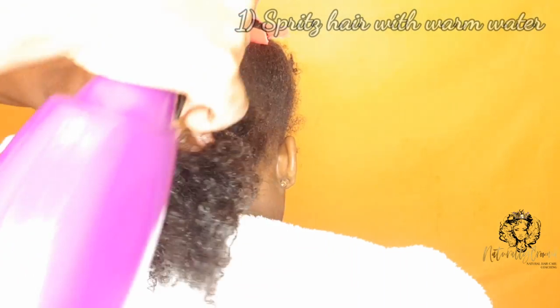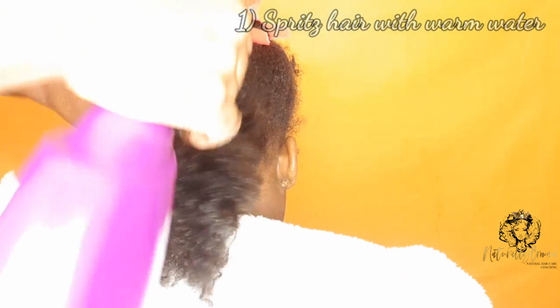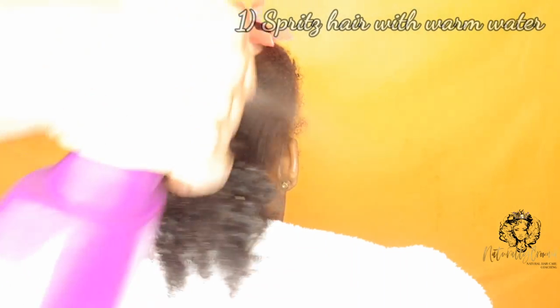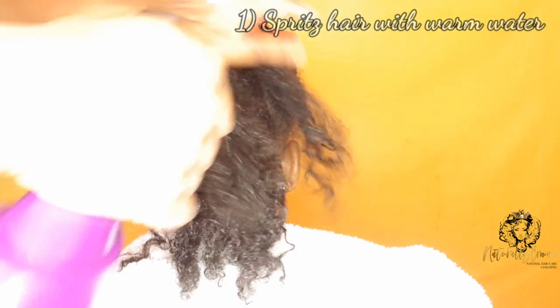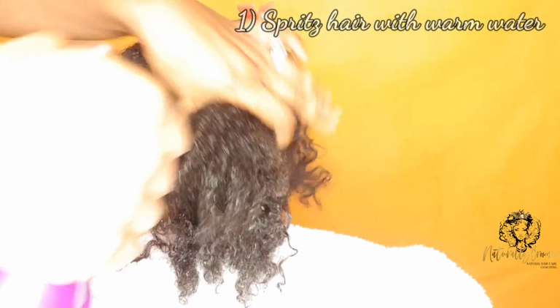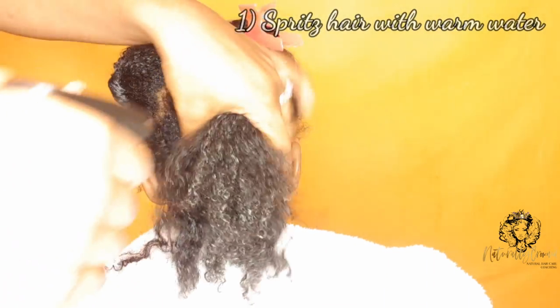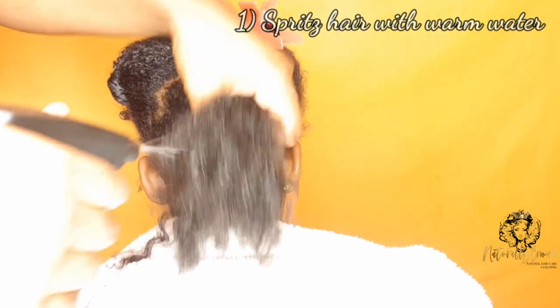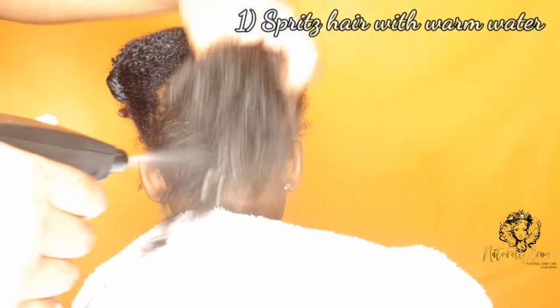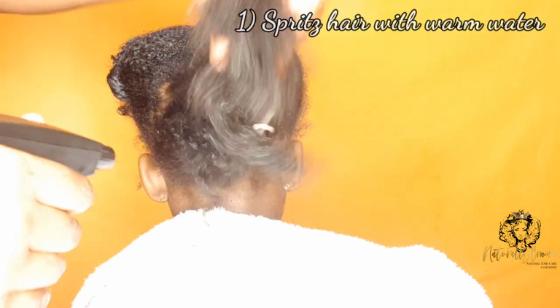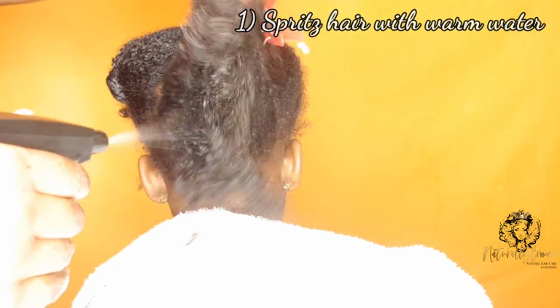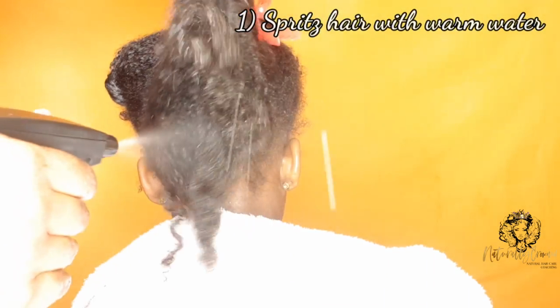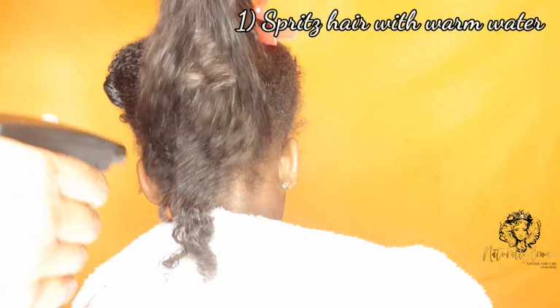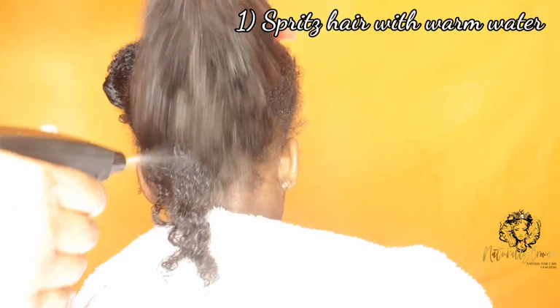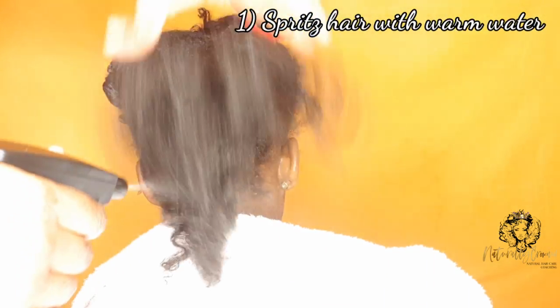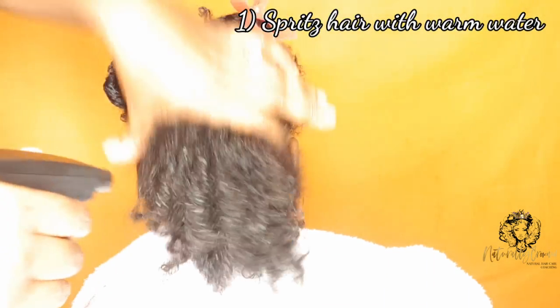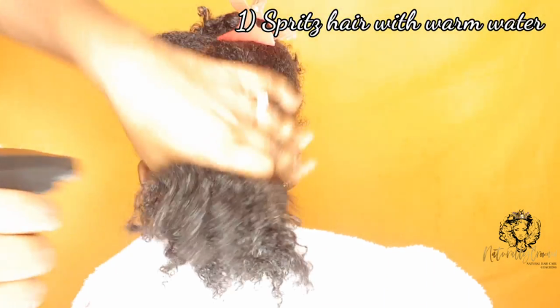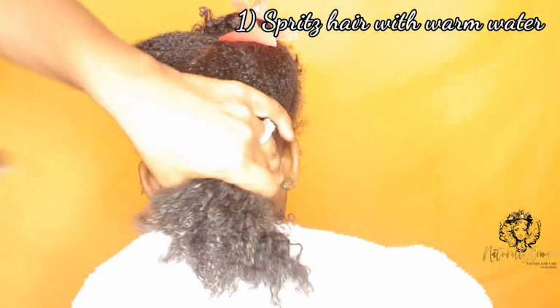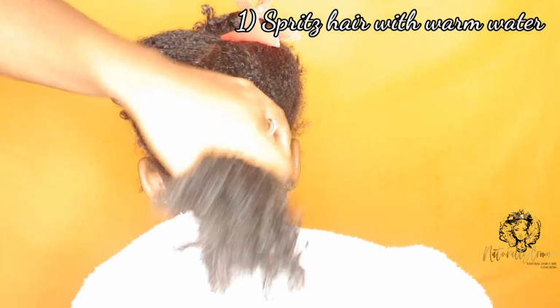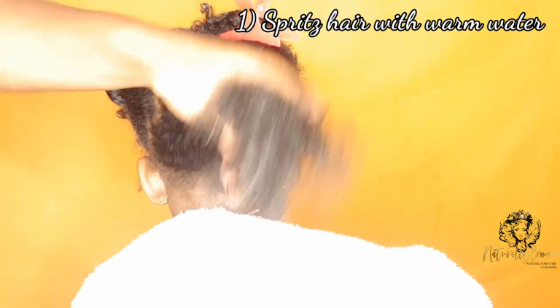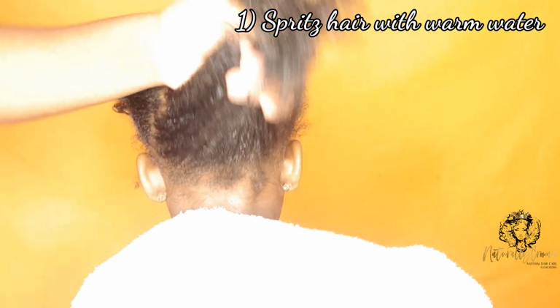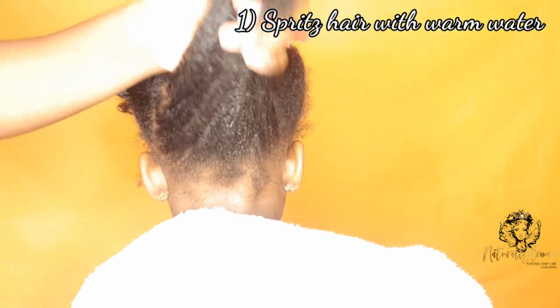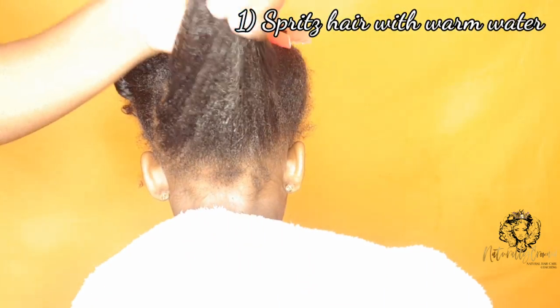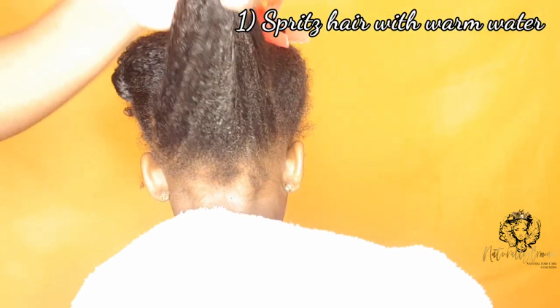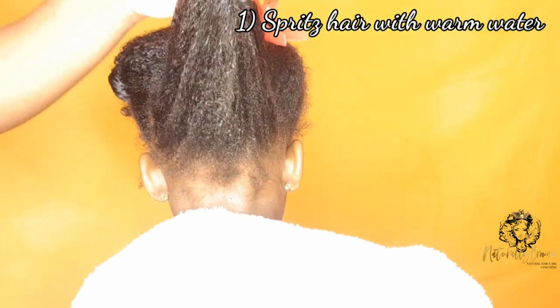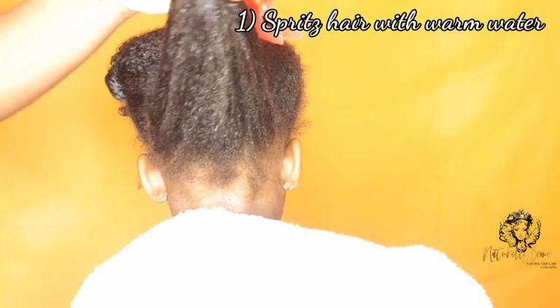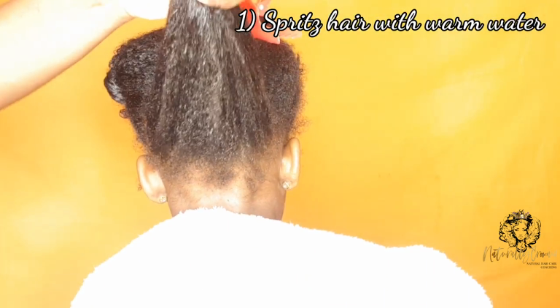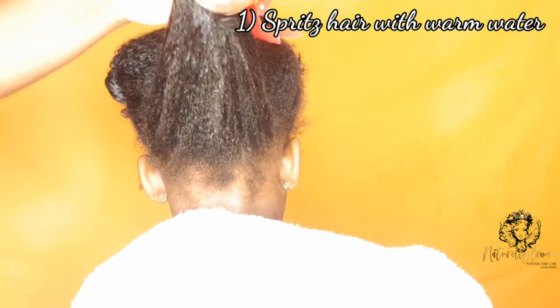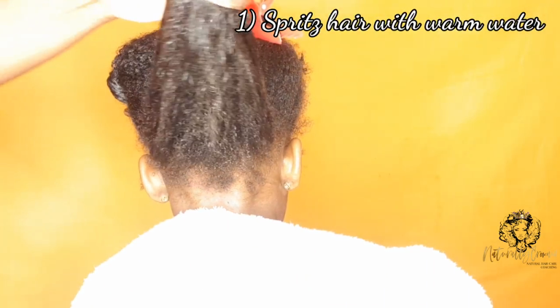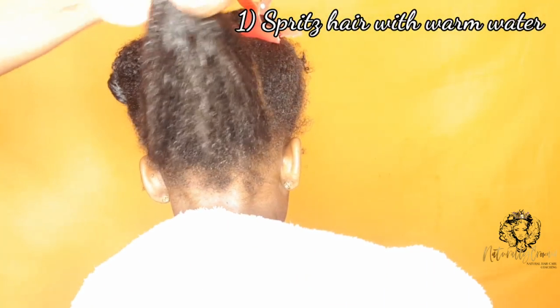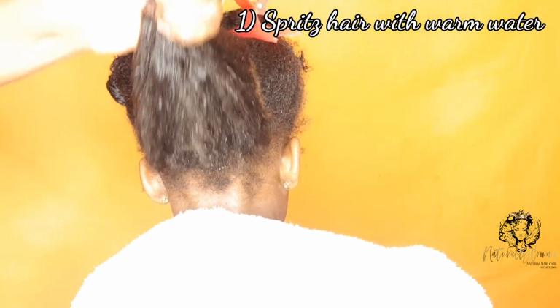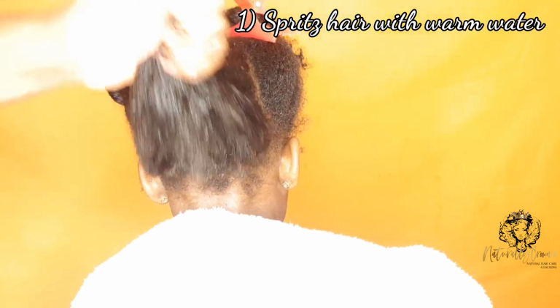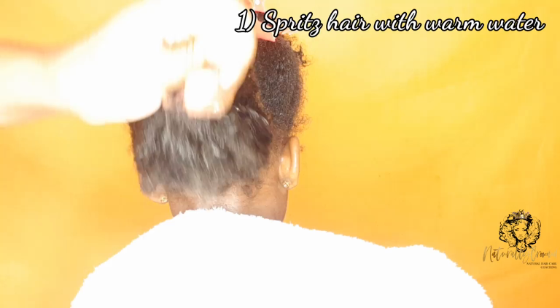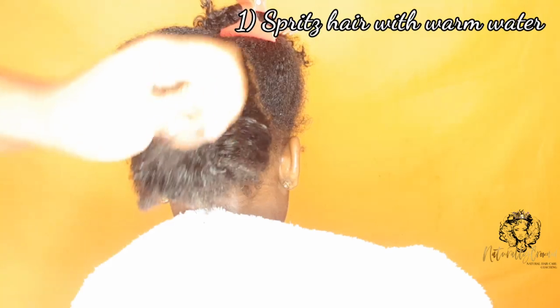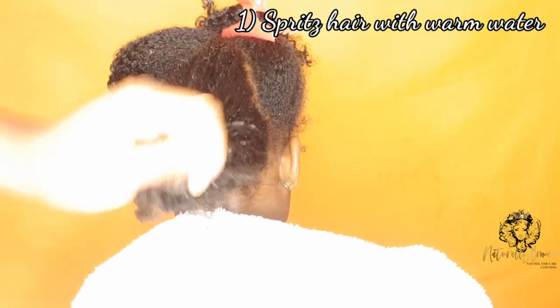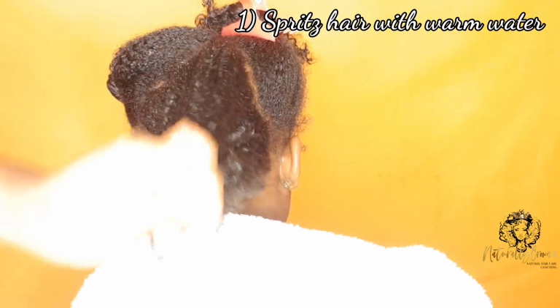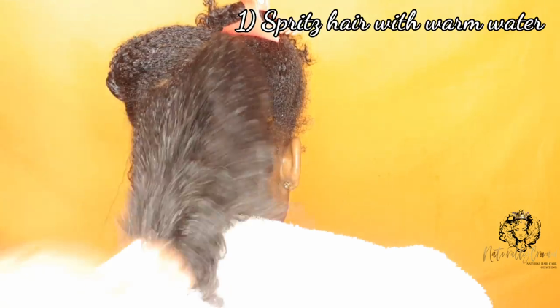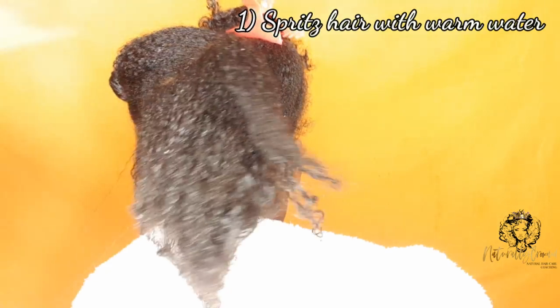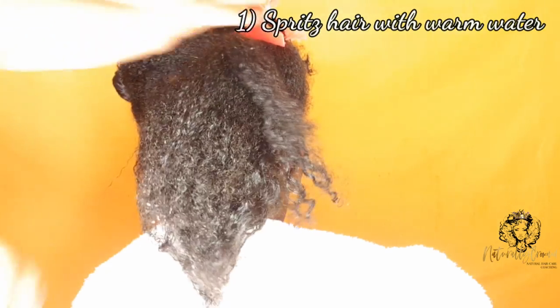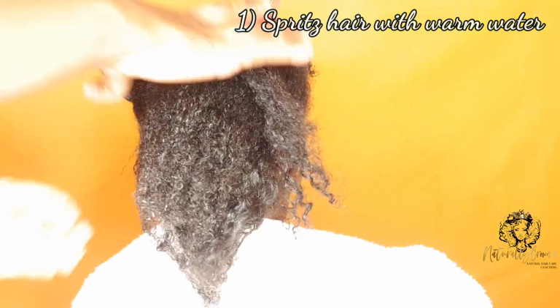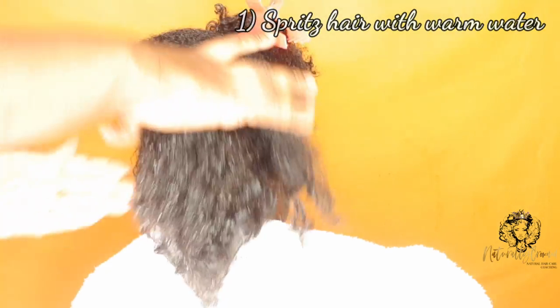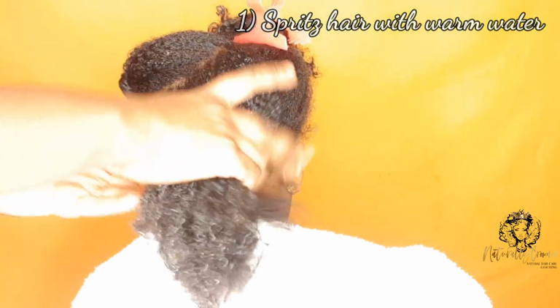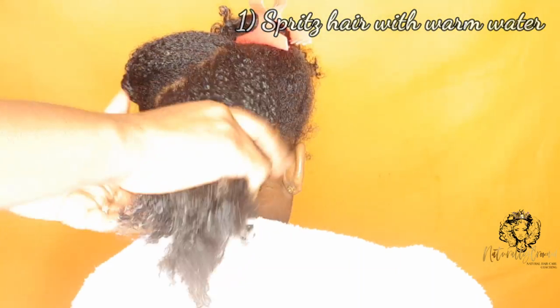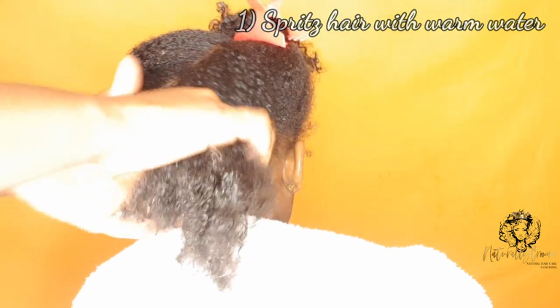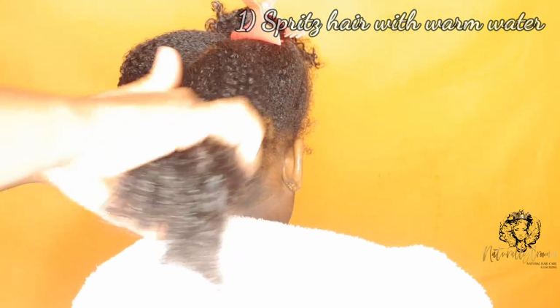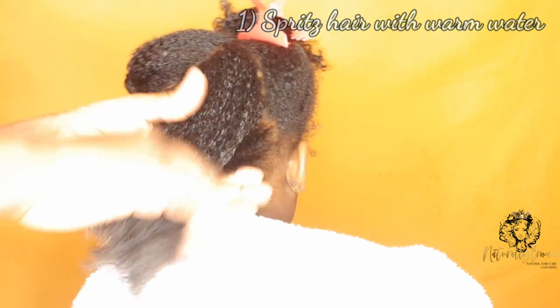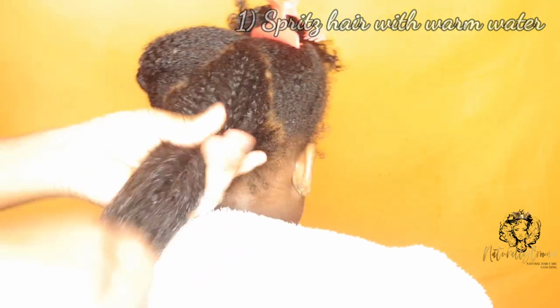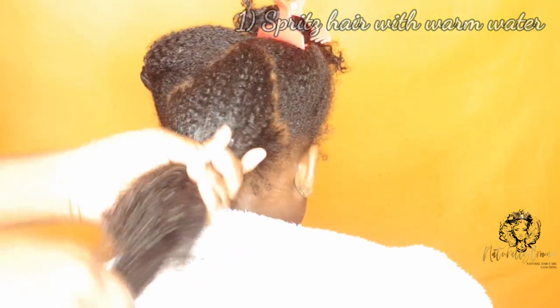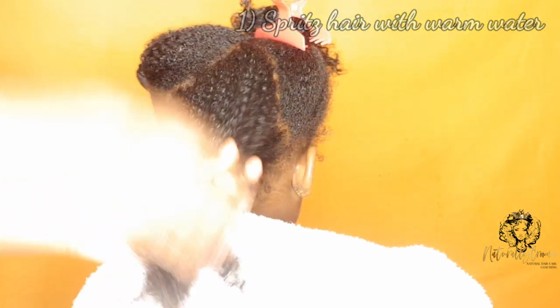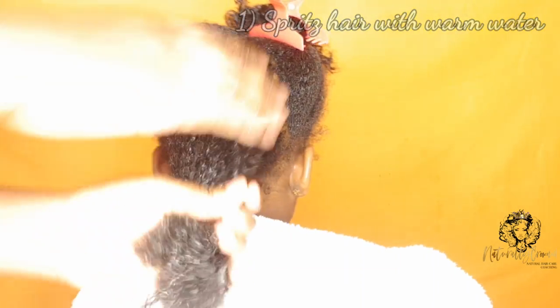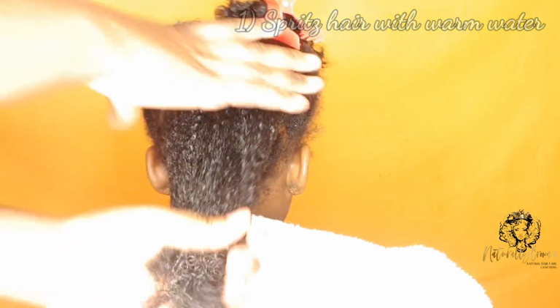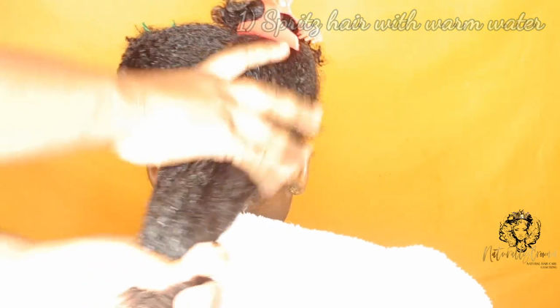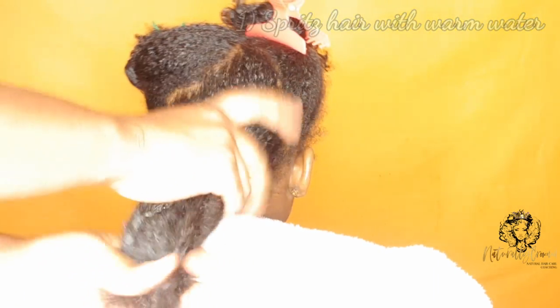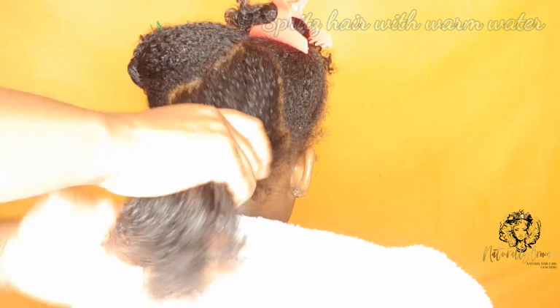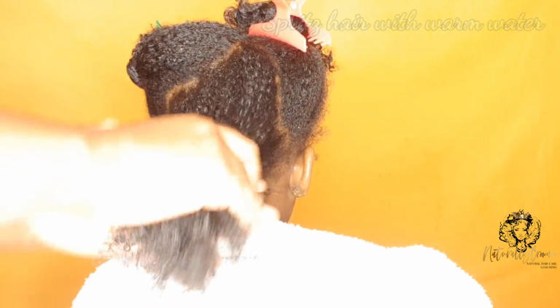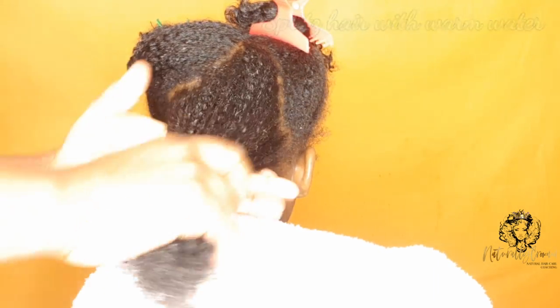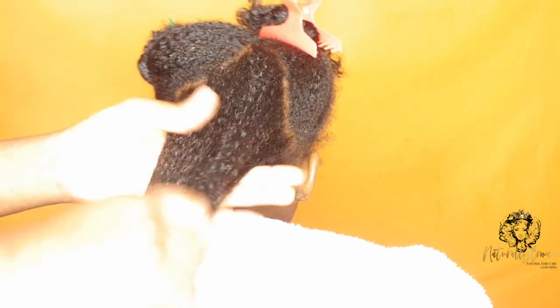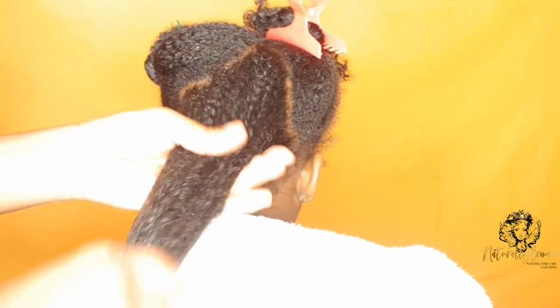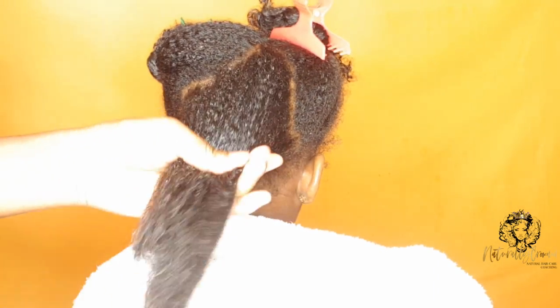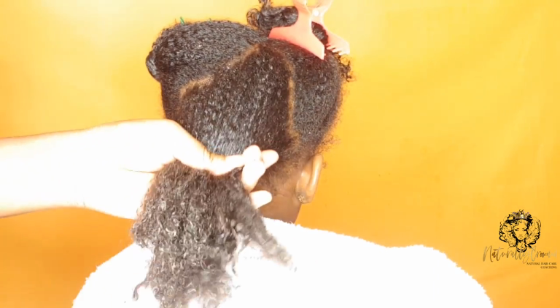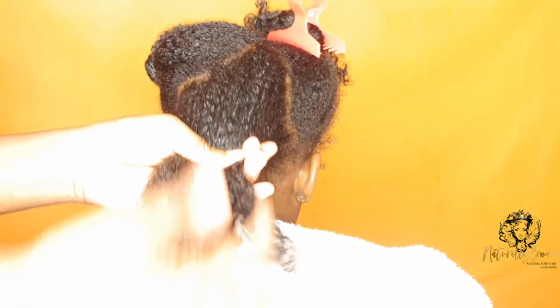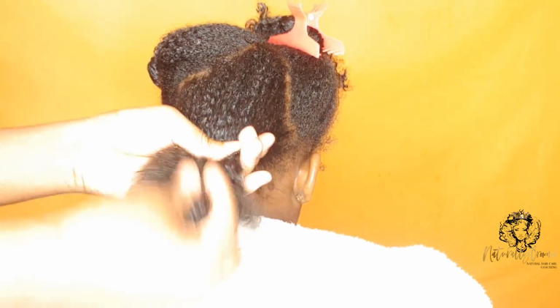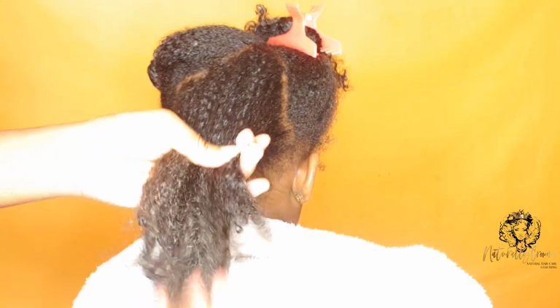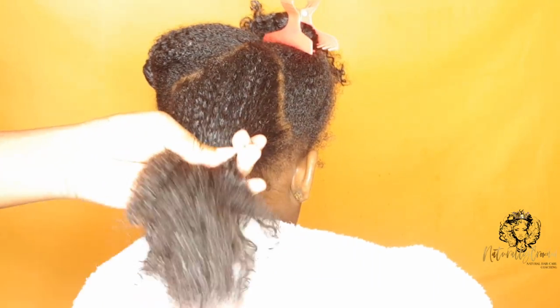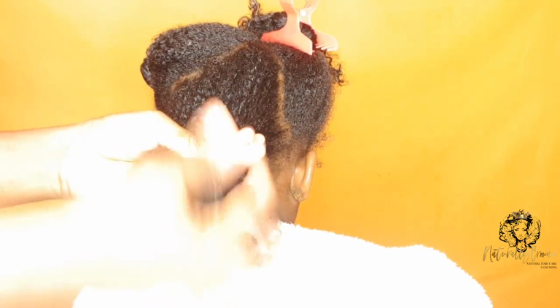The first step is to spritz the hair with water. This opens up the cuticle in preparation for detangling and cleansing.